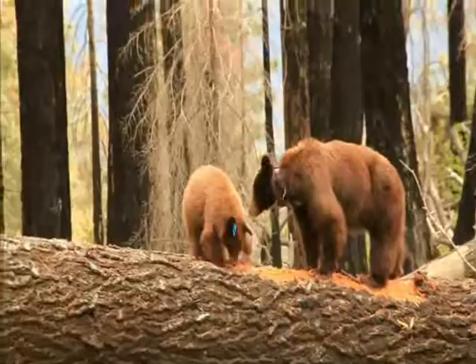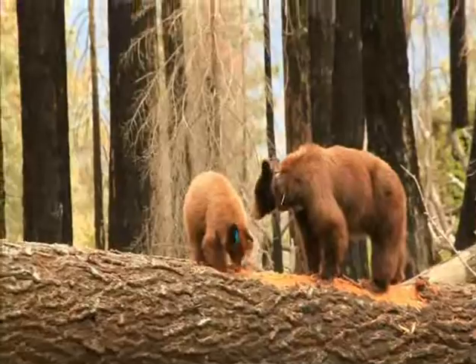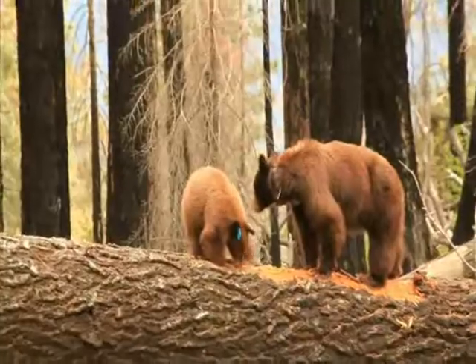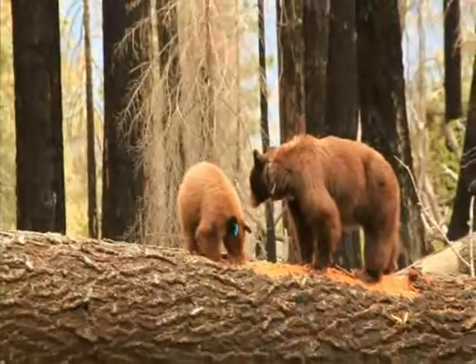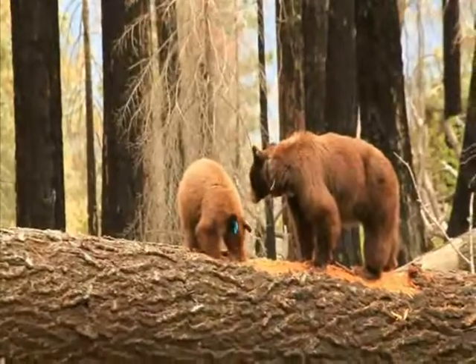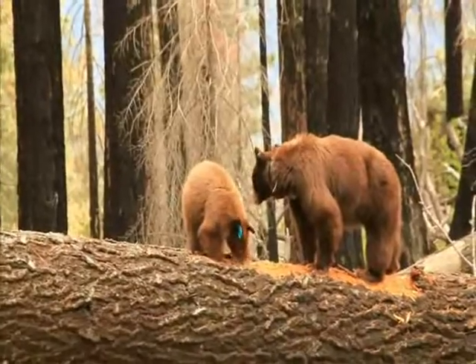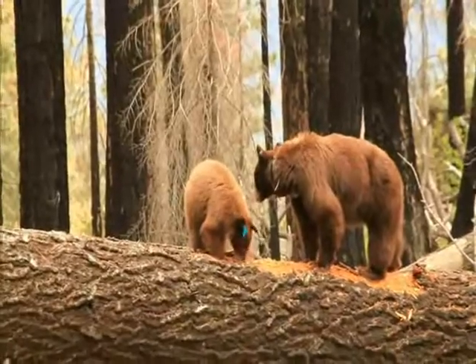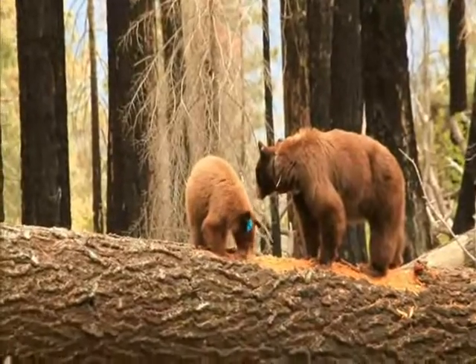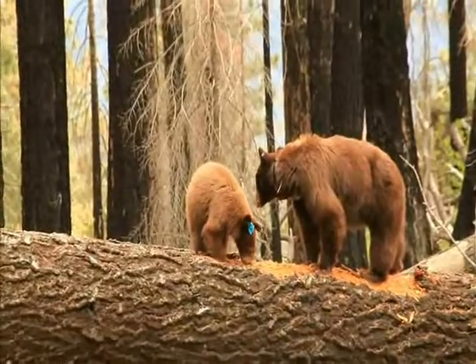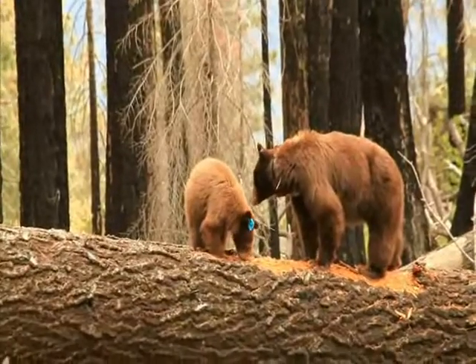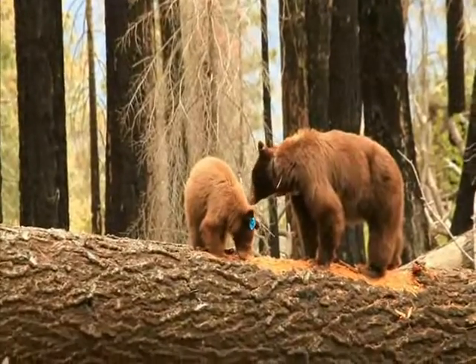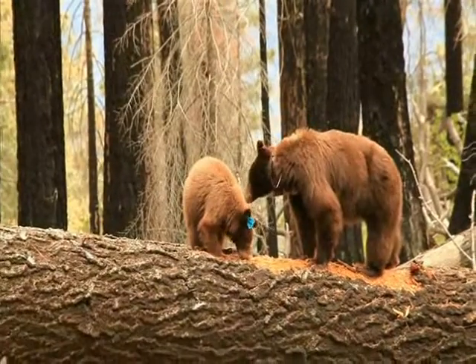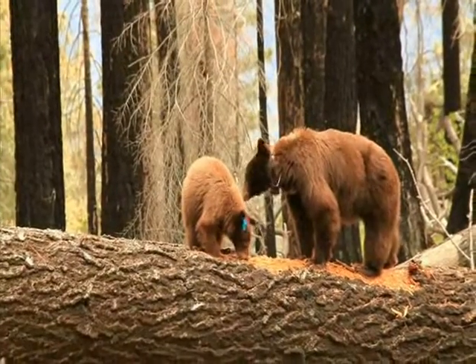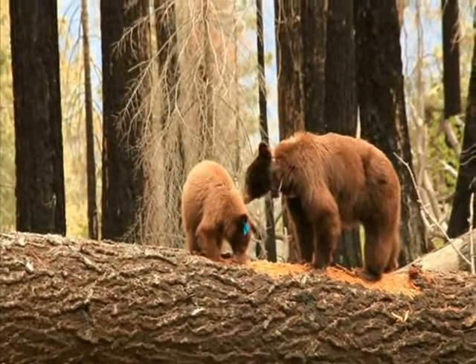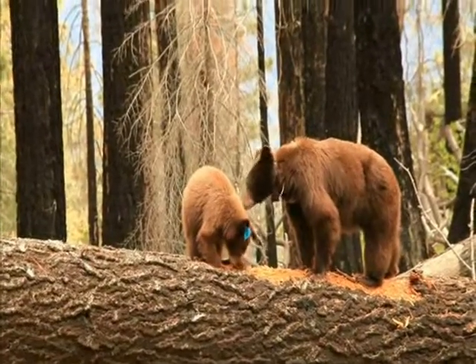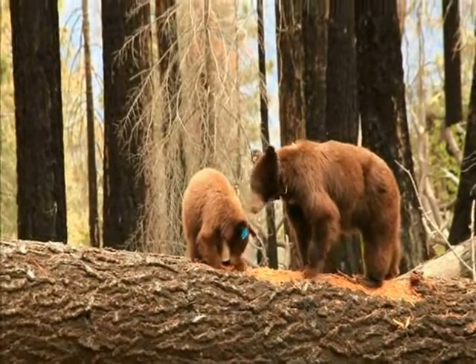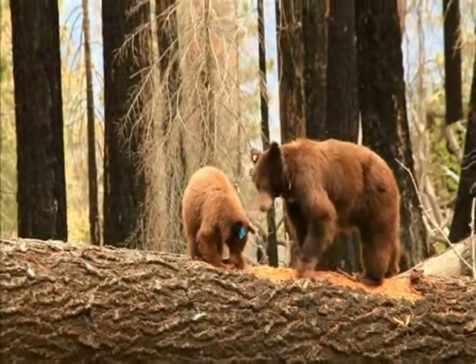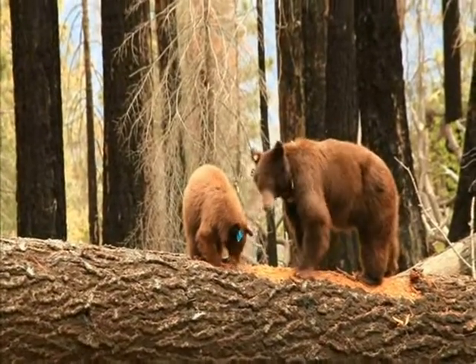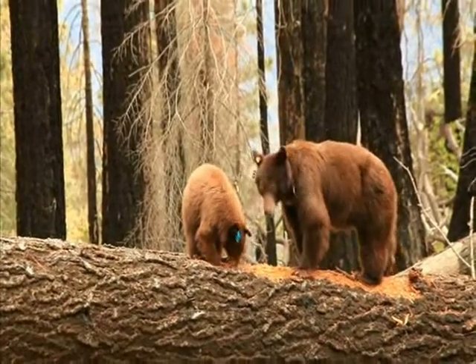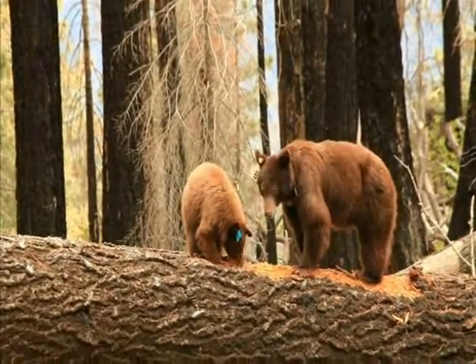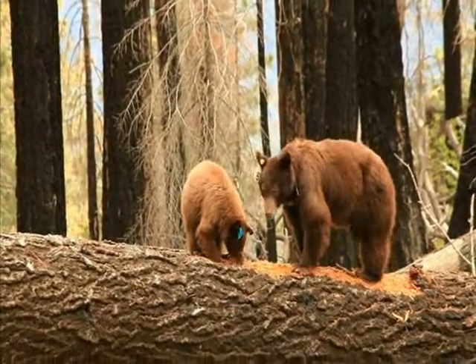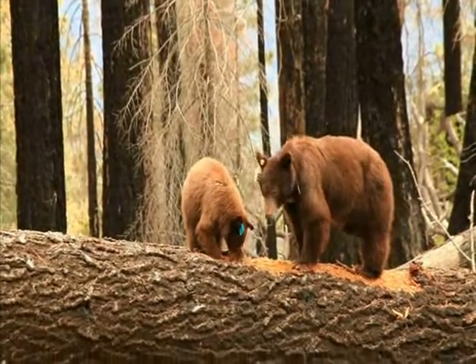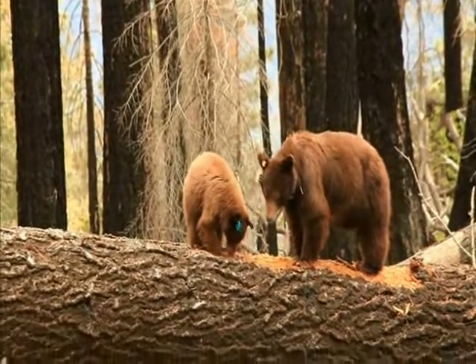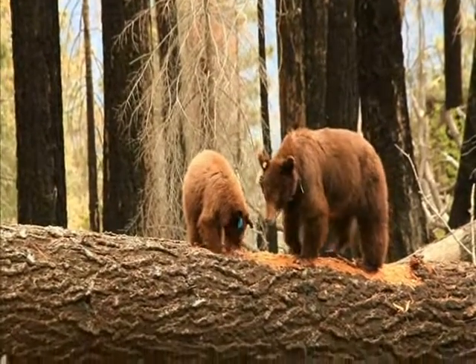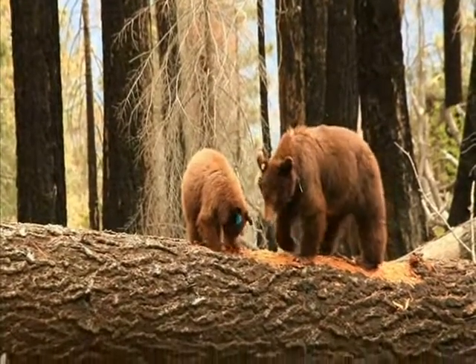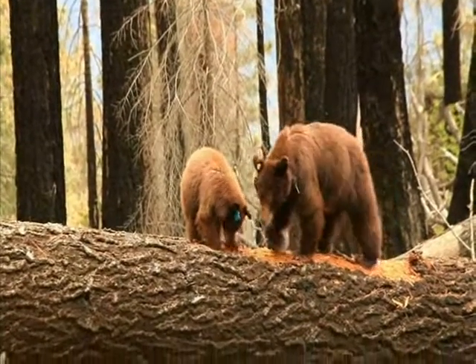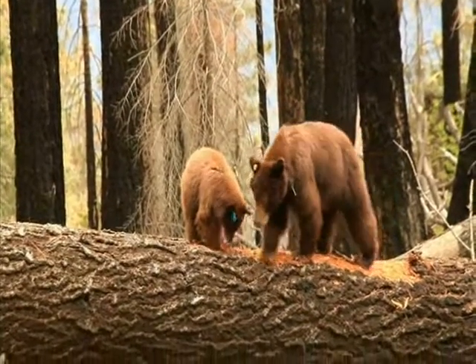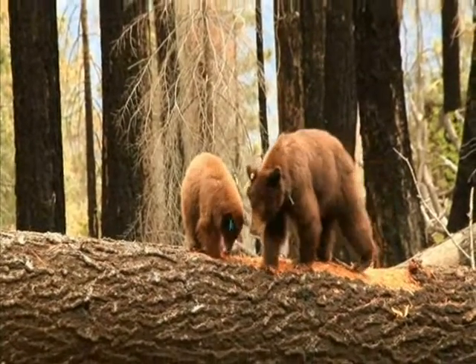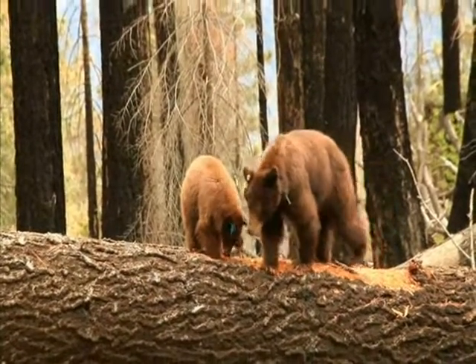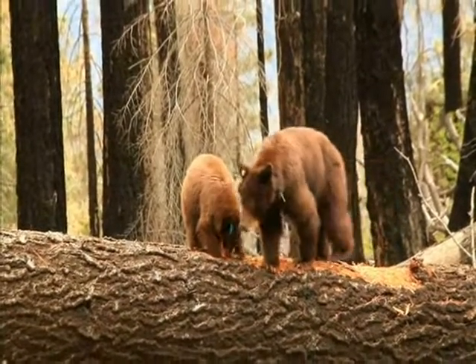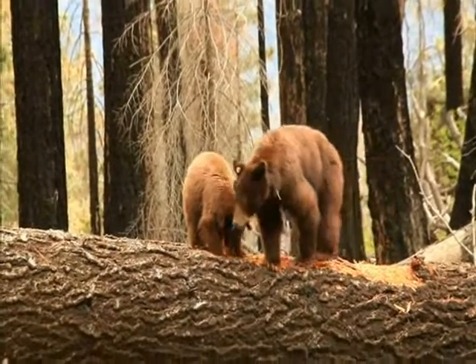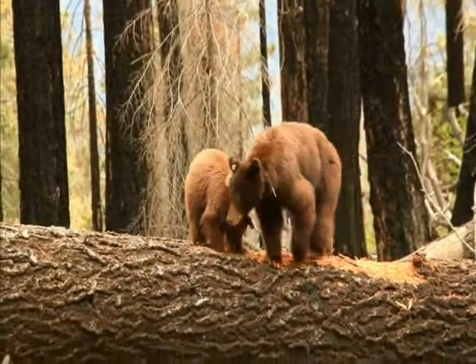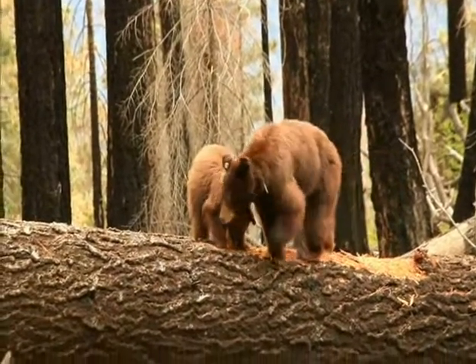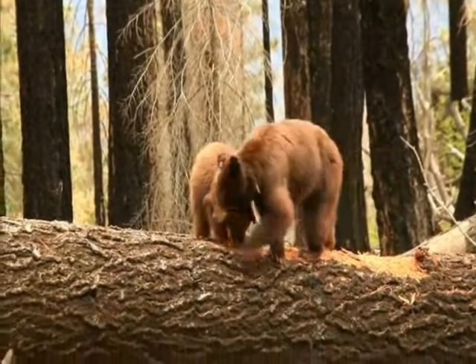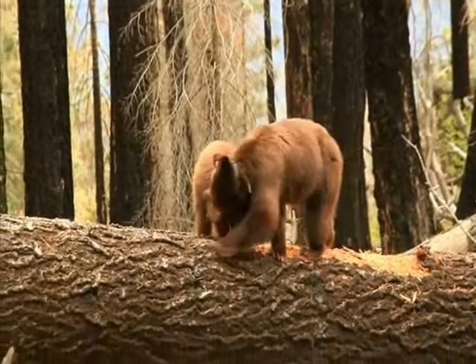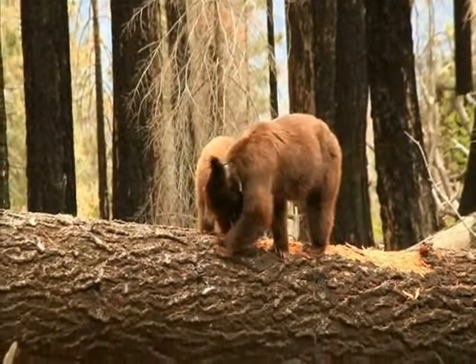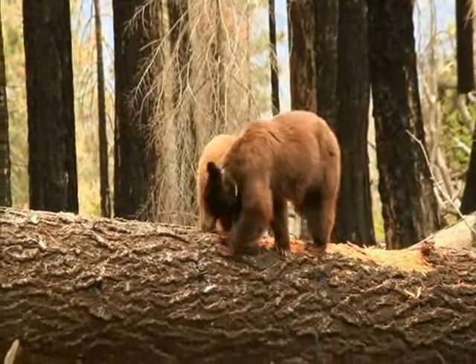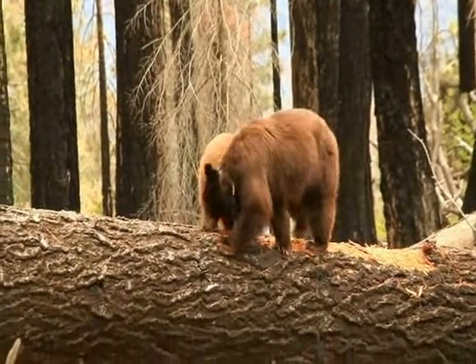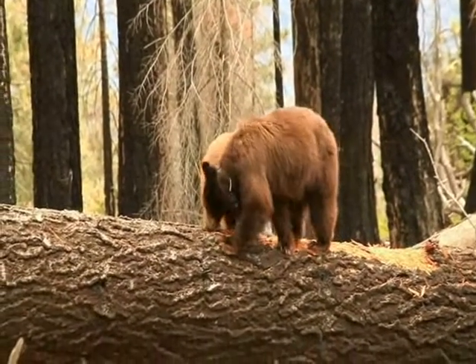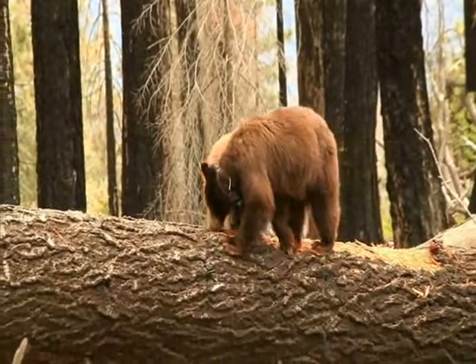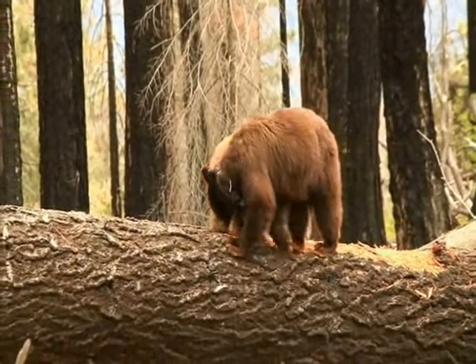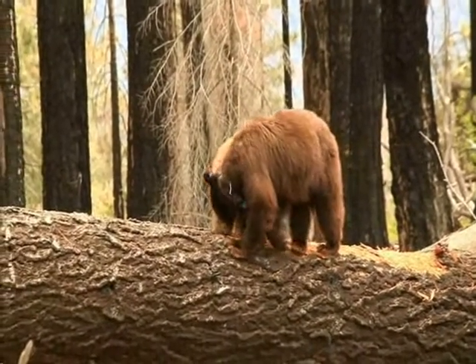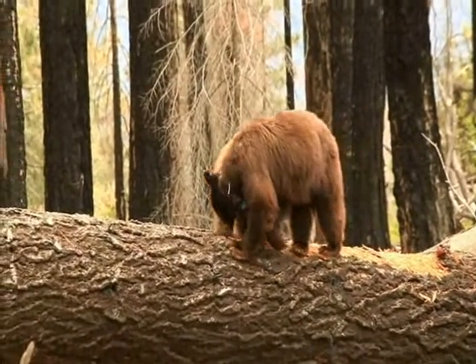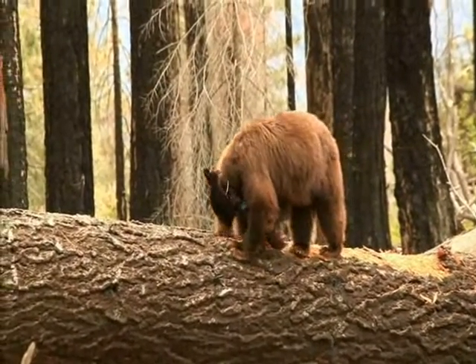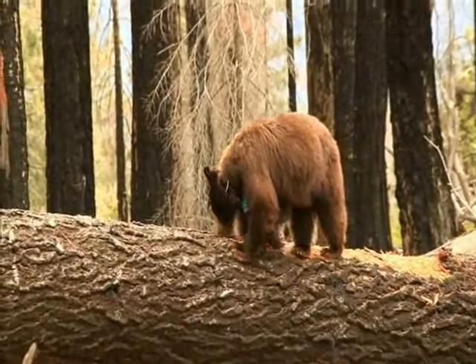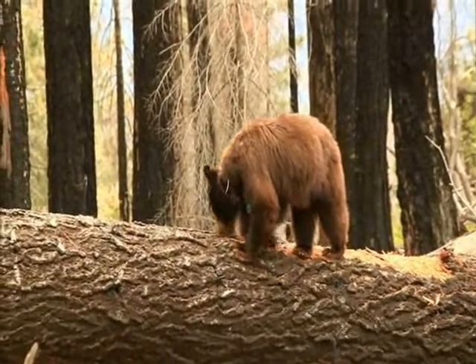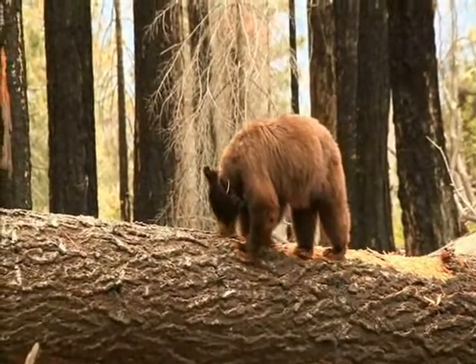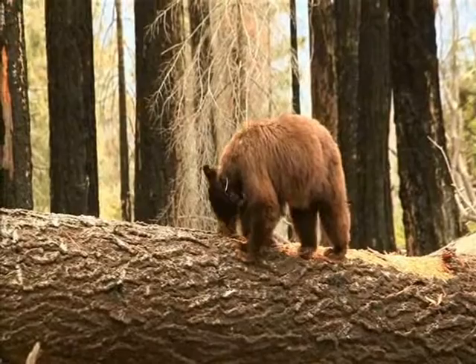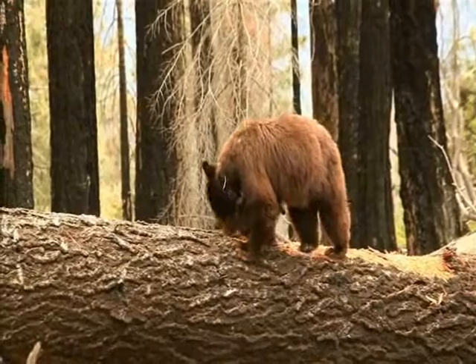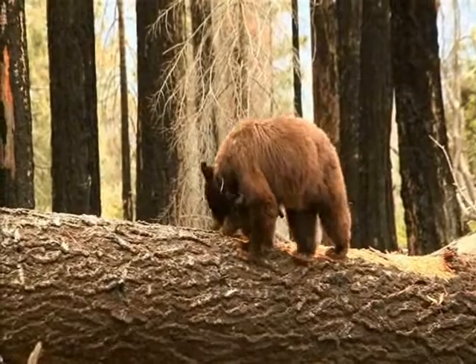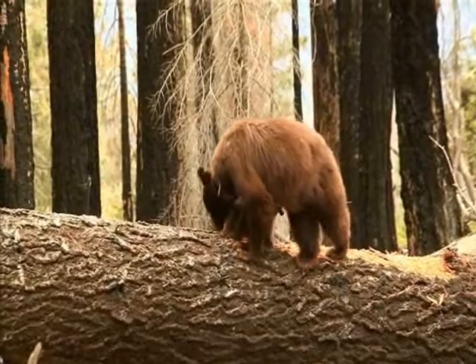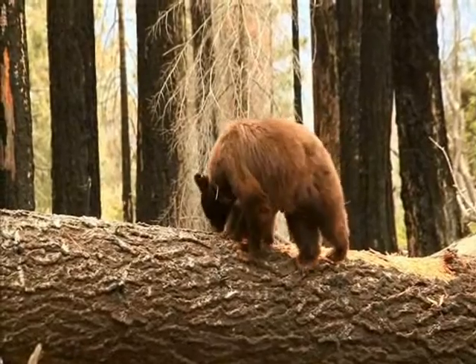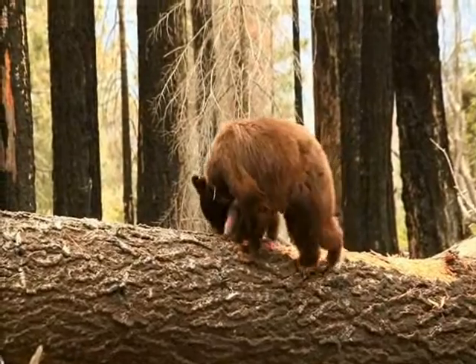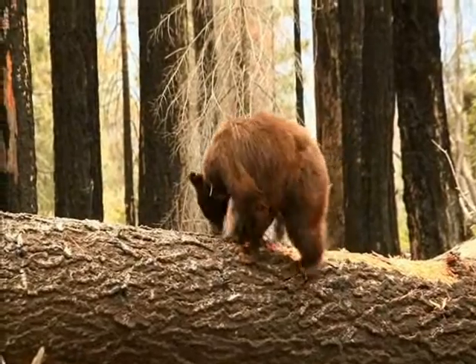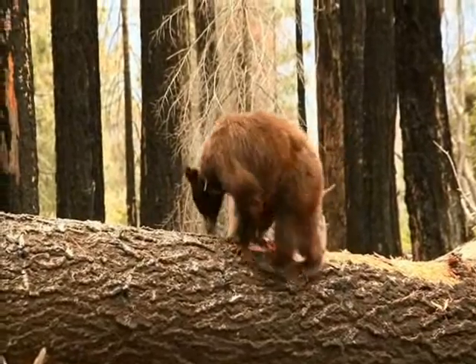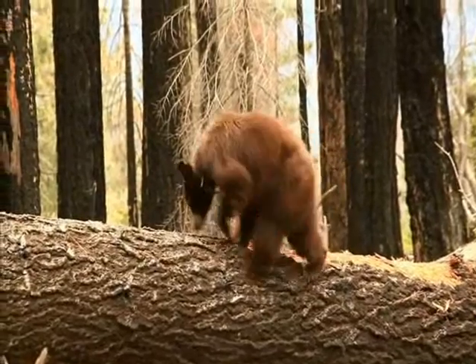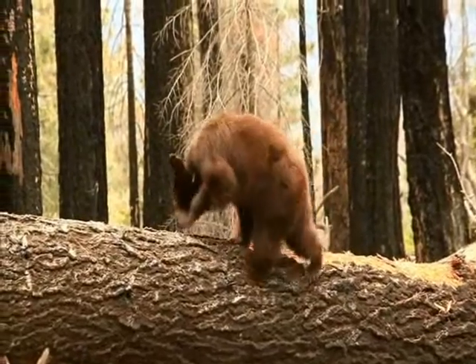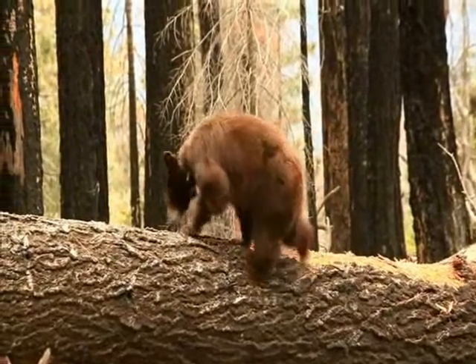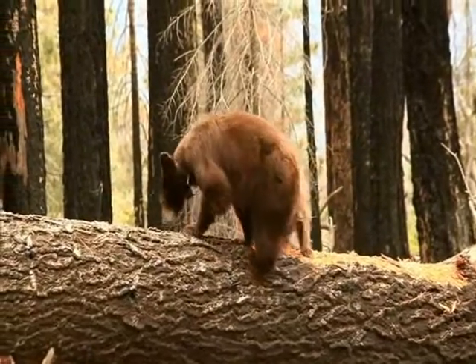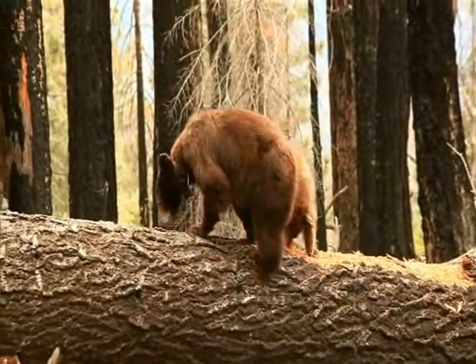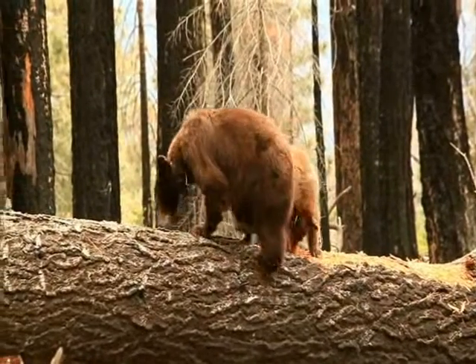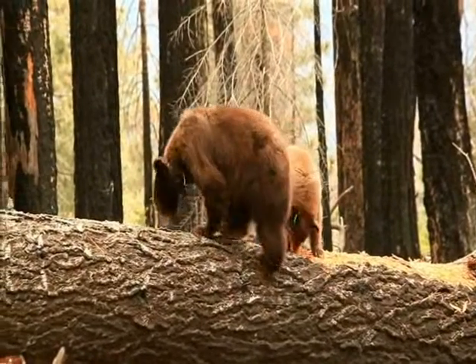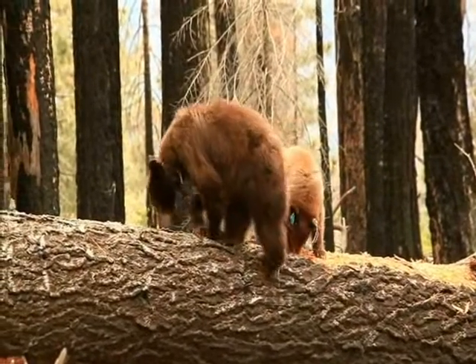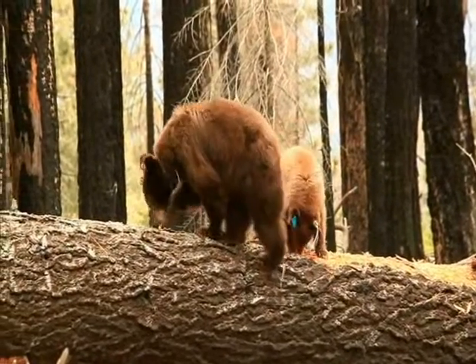If you are lucky, you might even spot wildlife such as this mama bear with its cub.